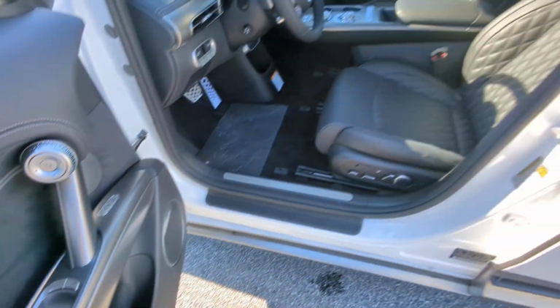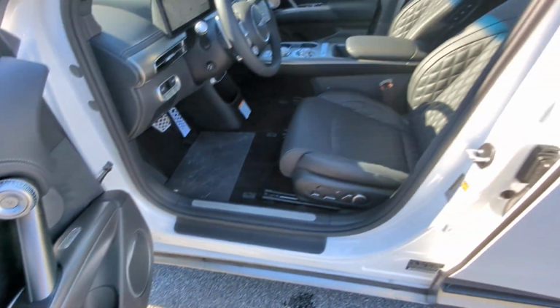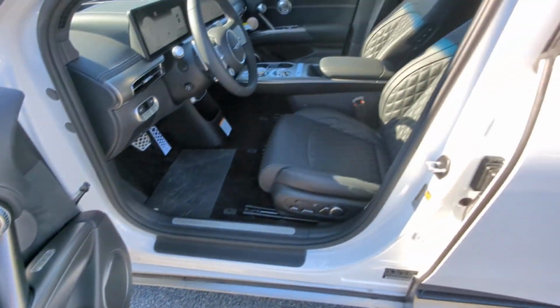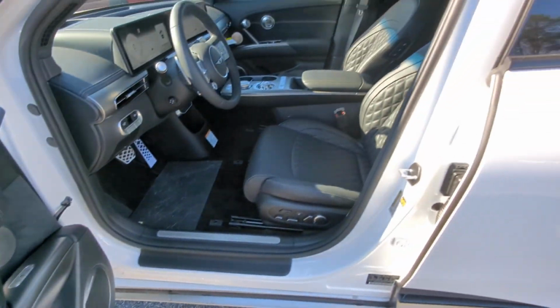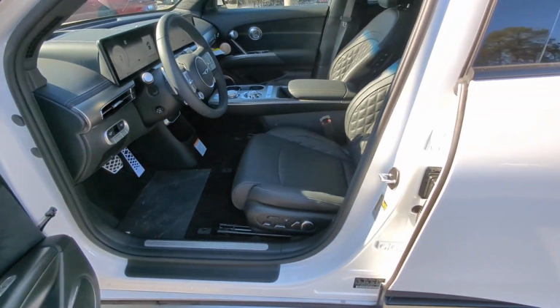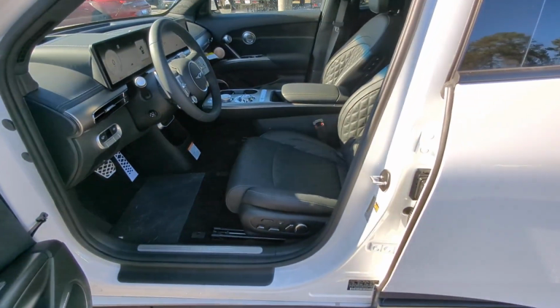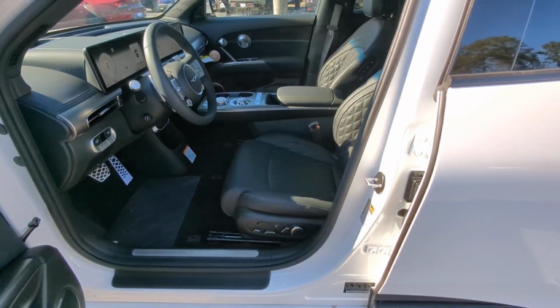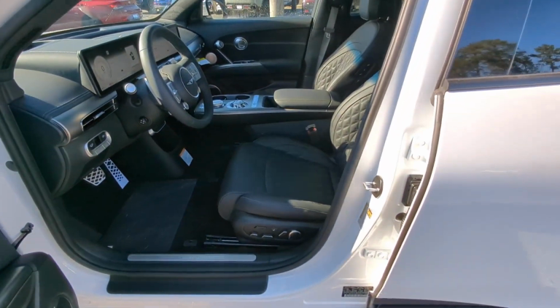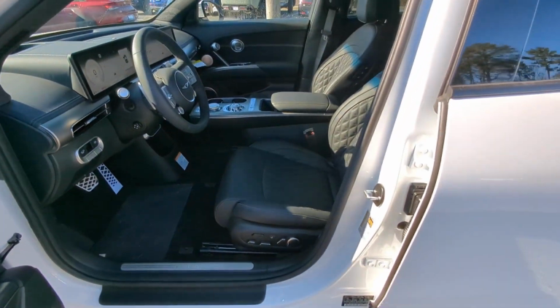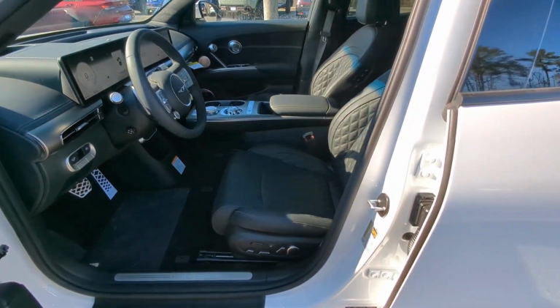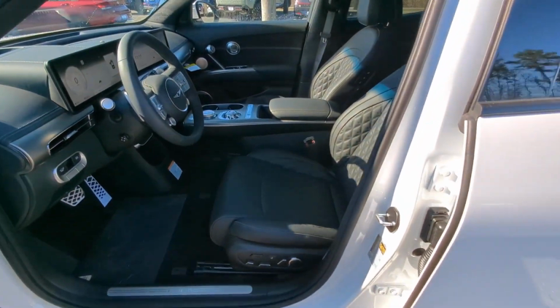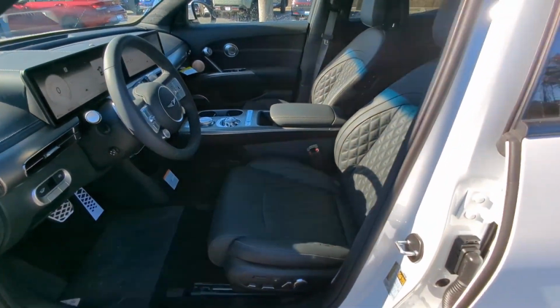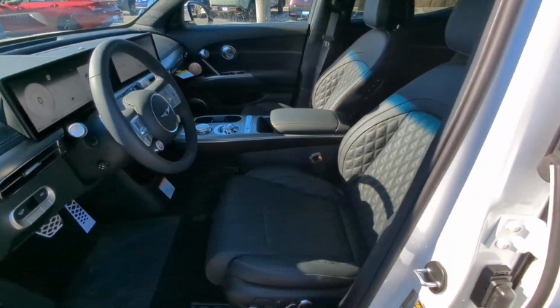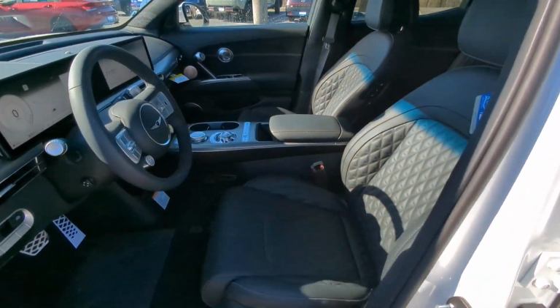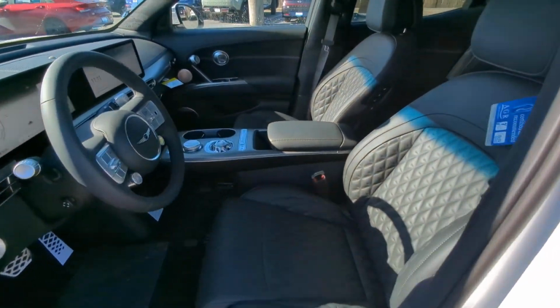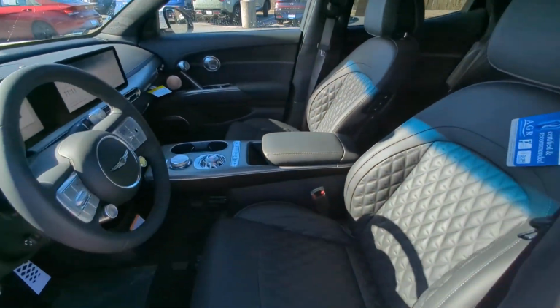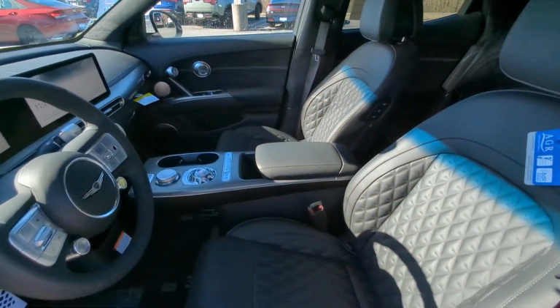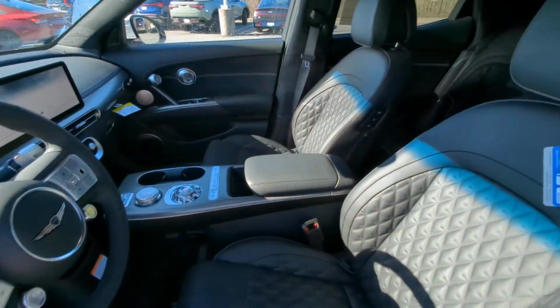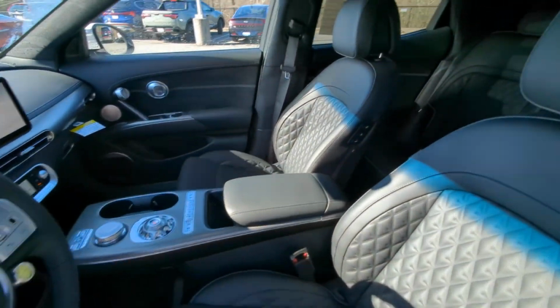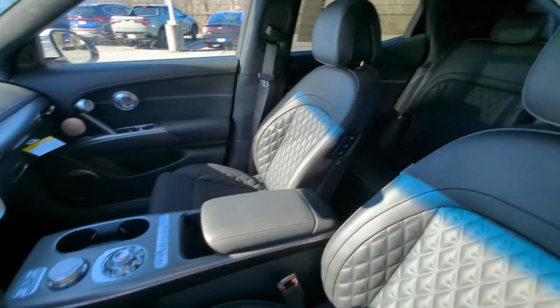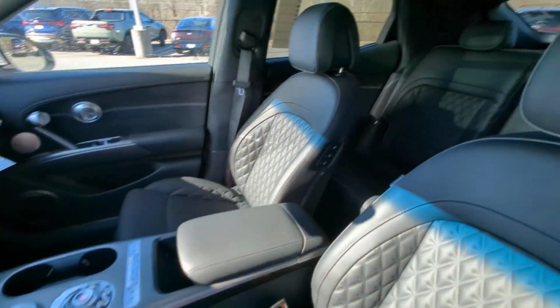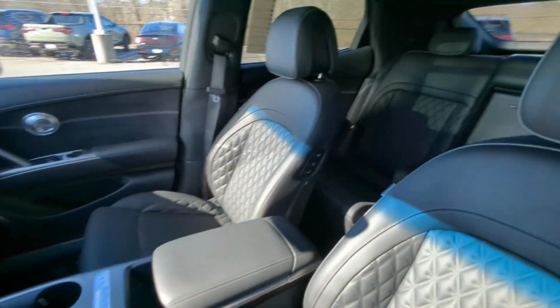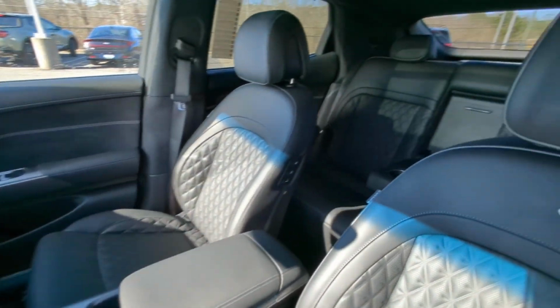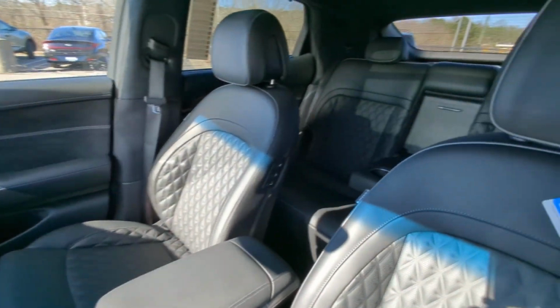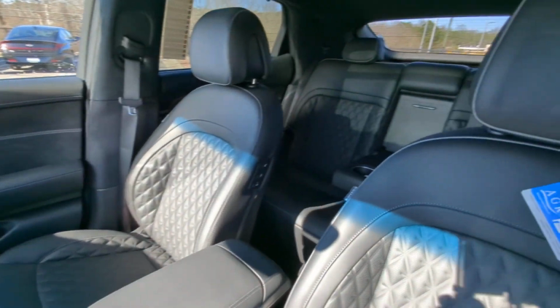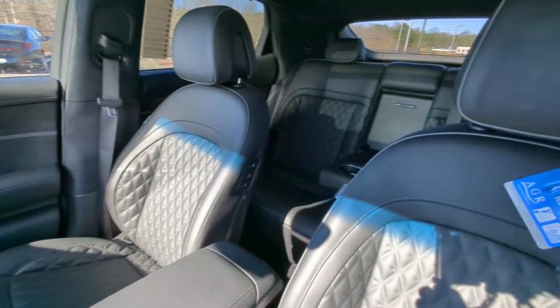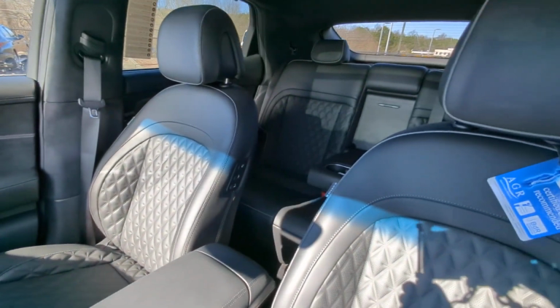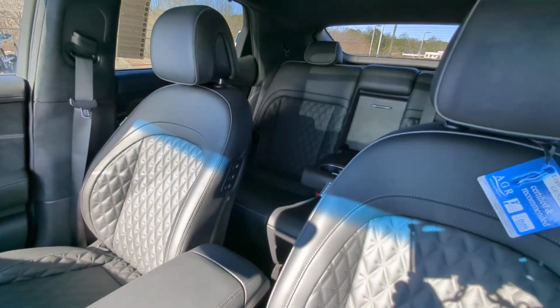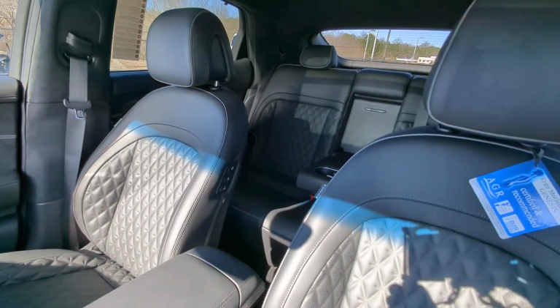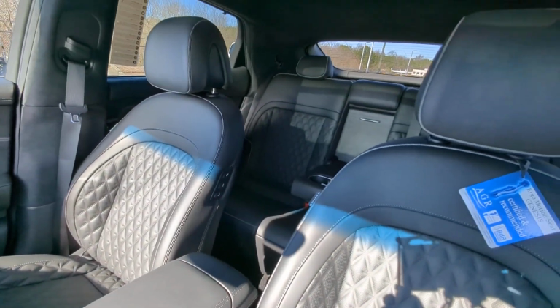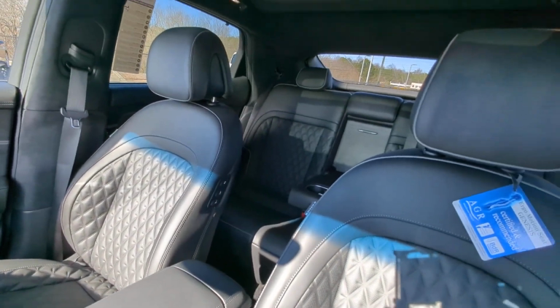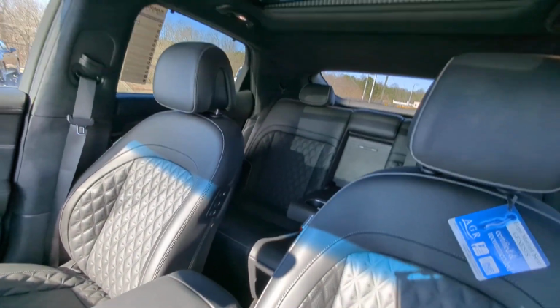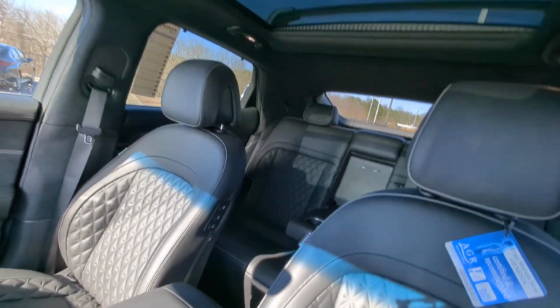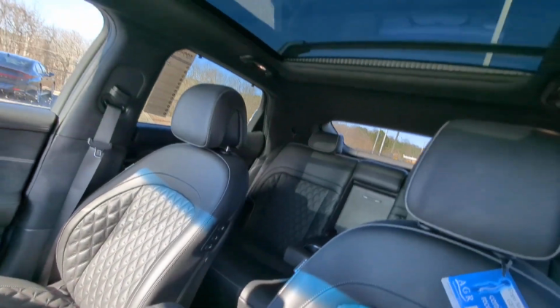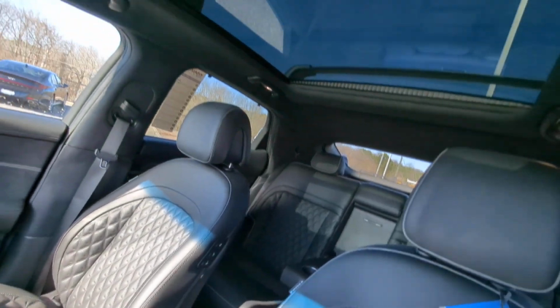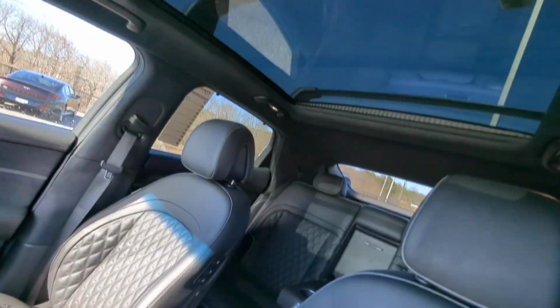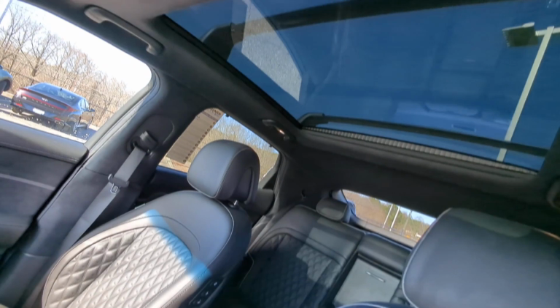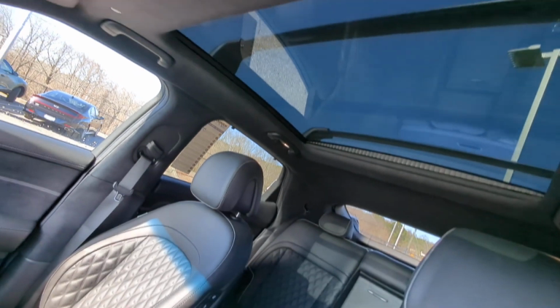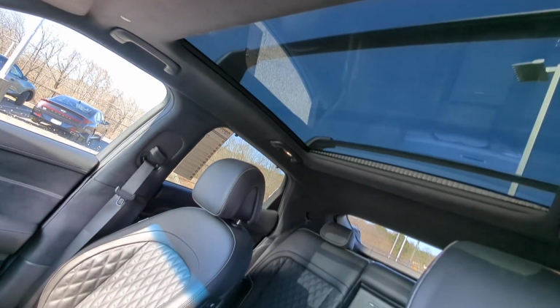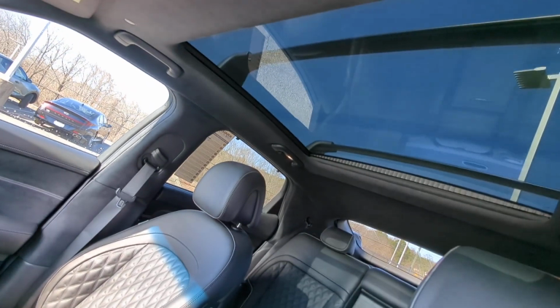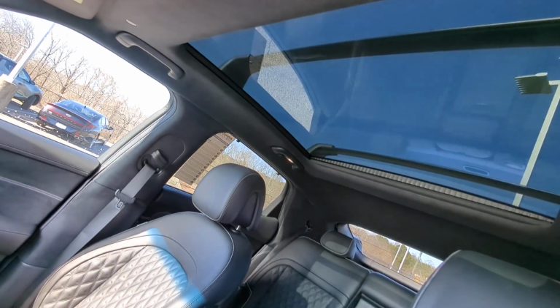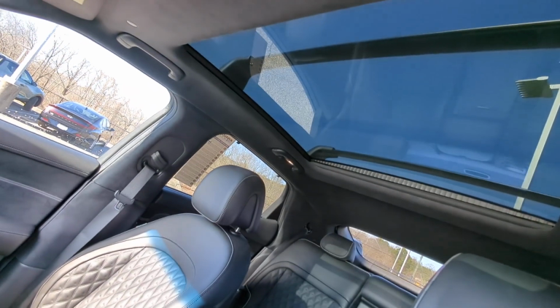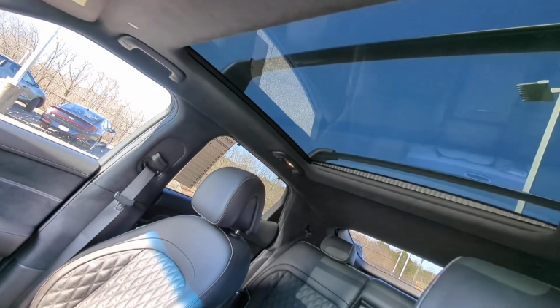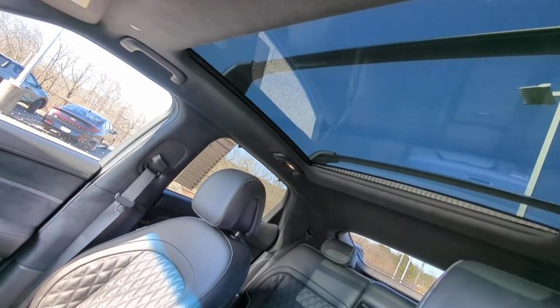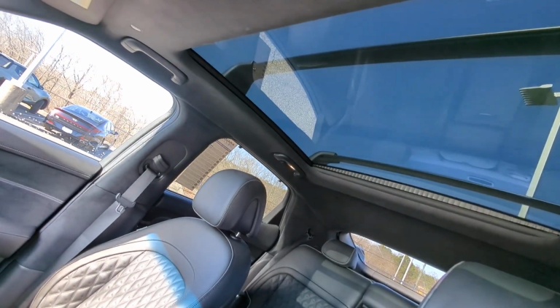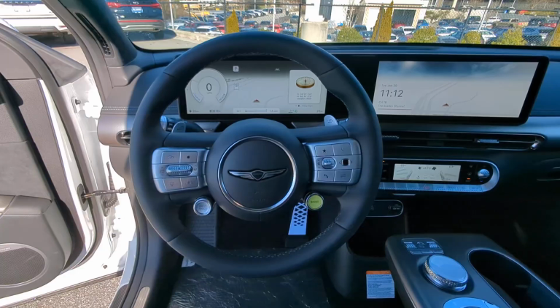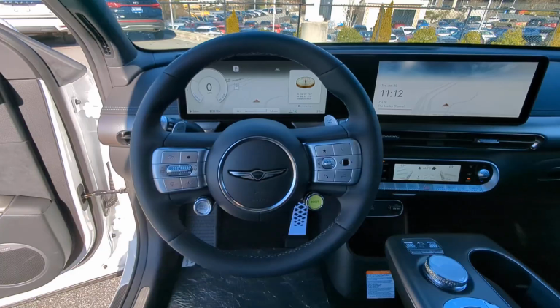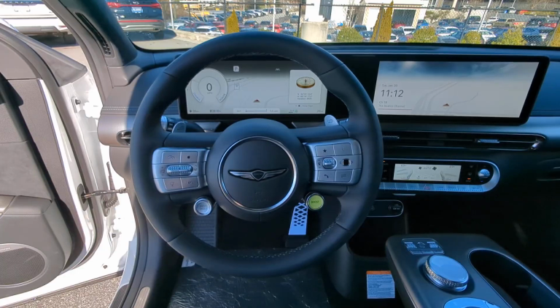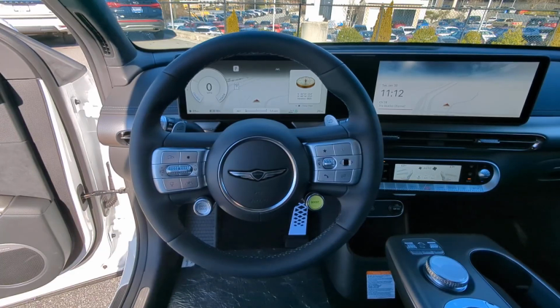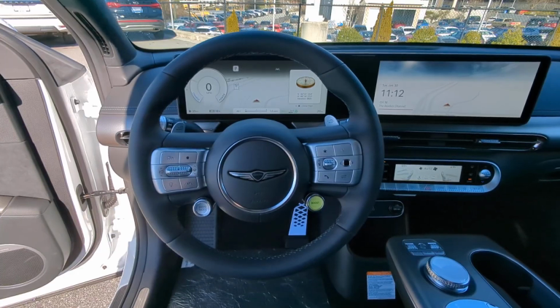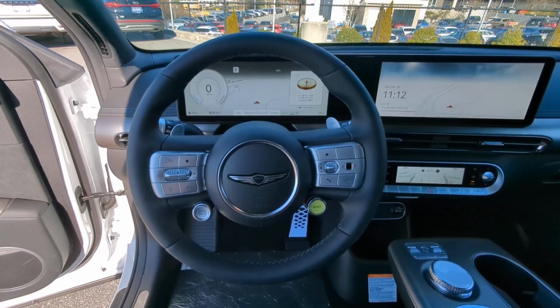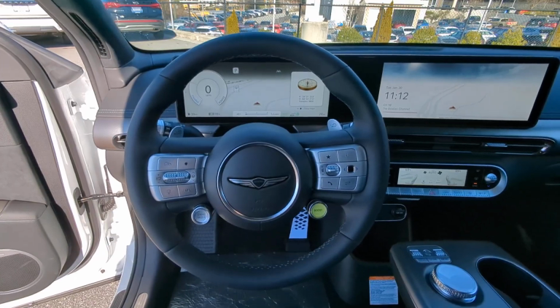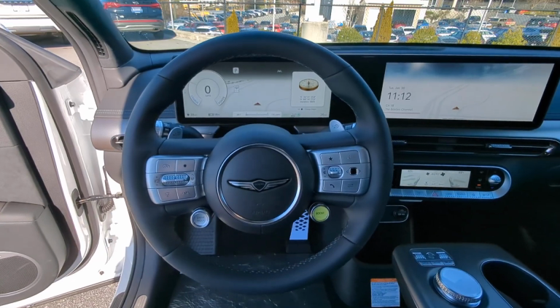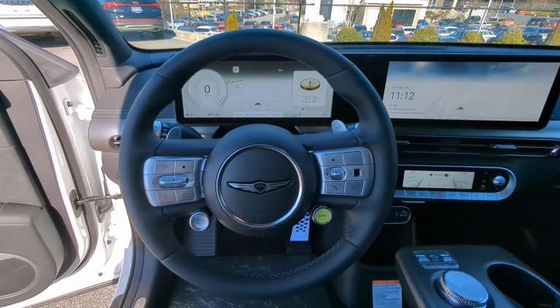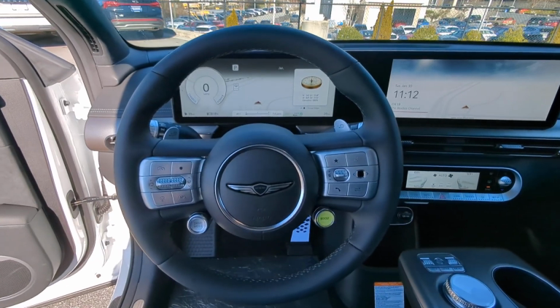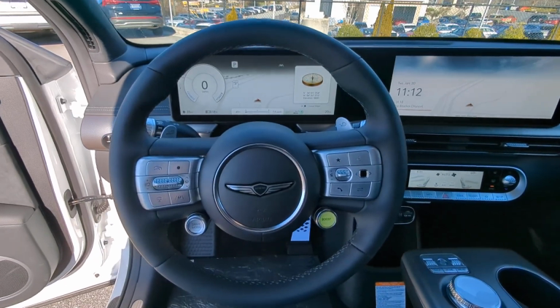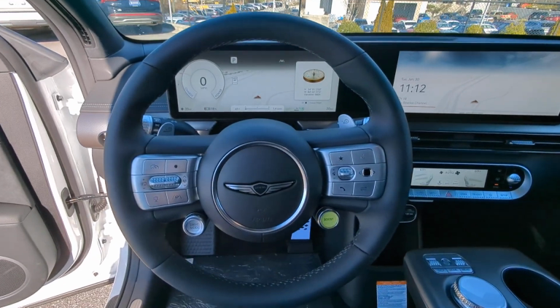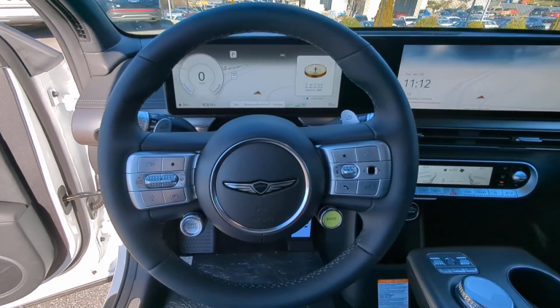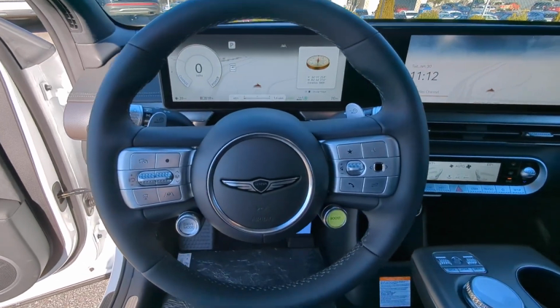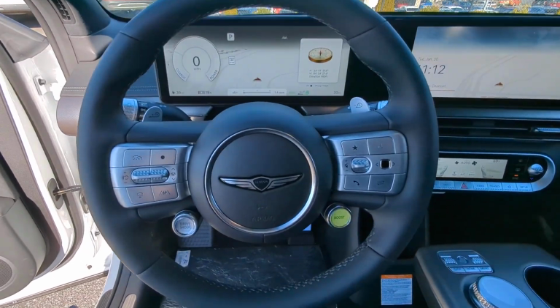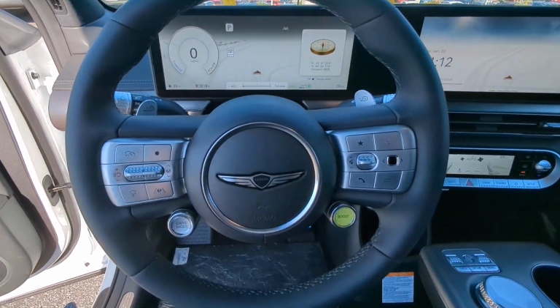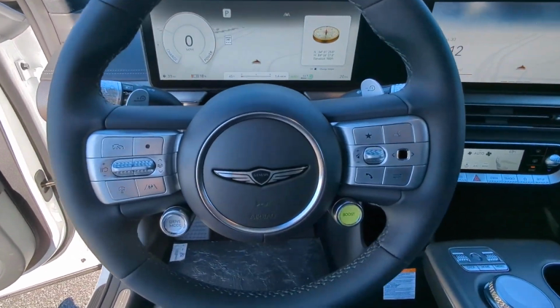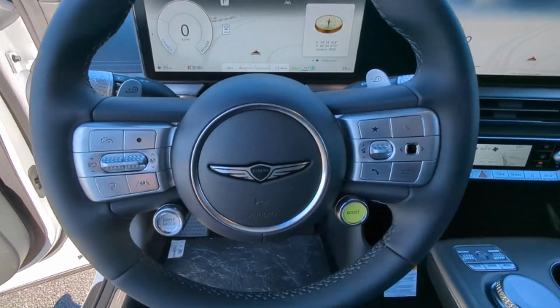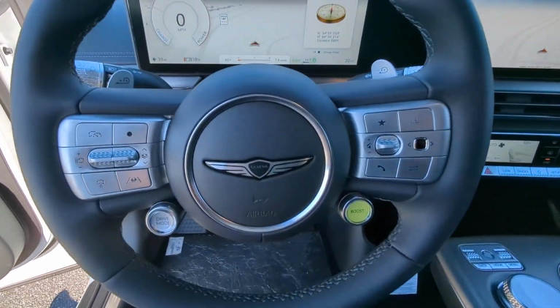Don't miss the chance to connect with this premium GV60. Our team will give you an outstanding test drive experience. Stop in today.